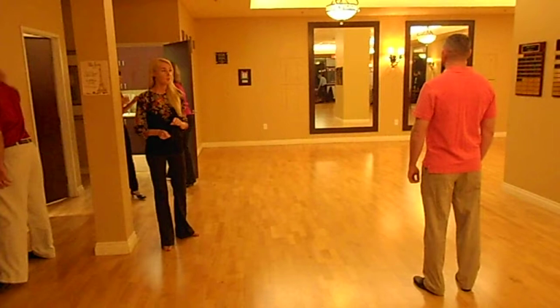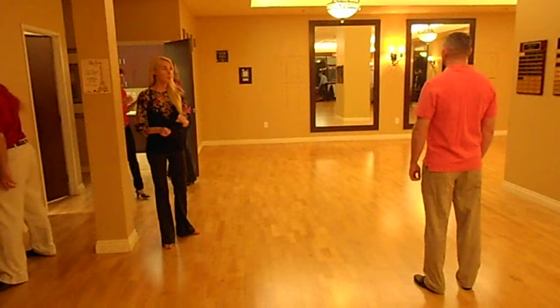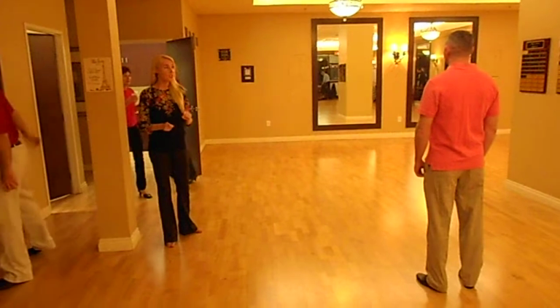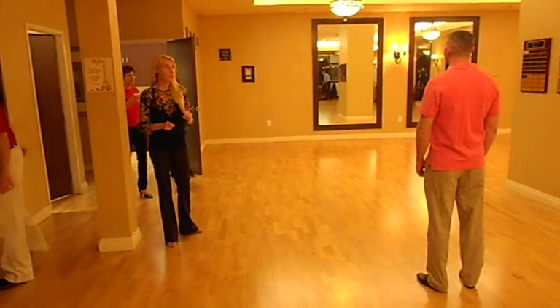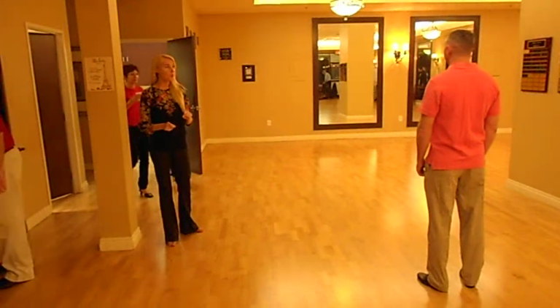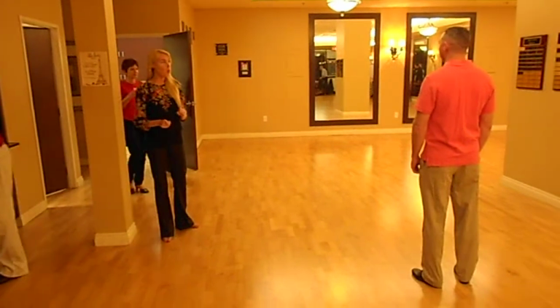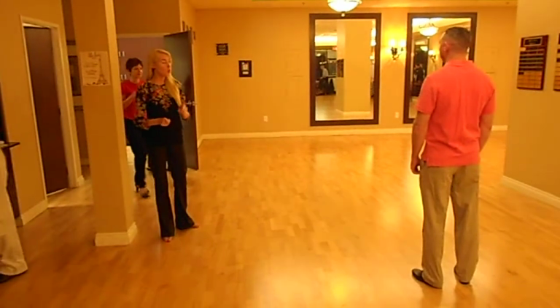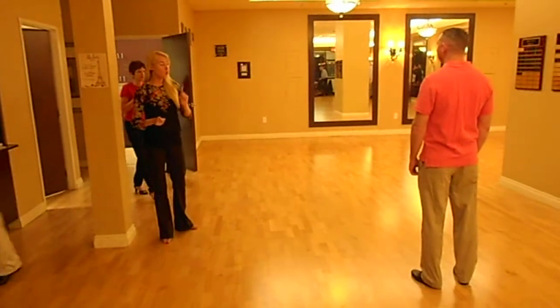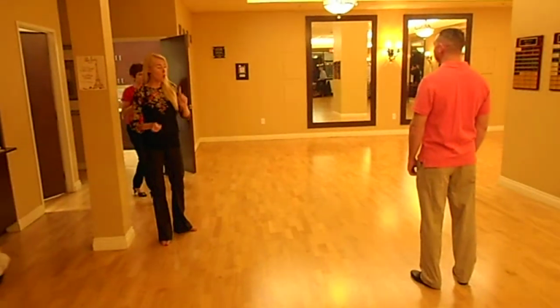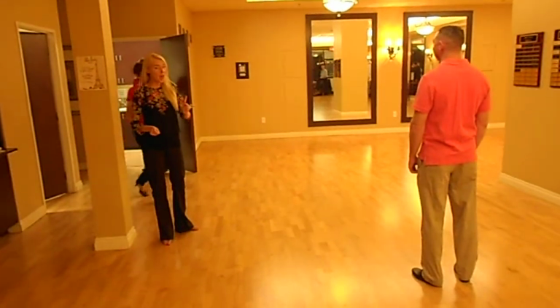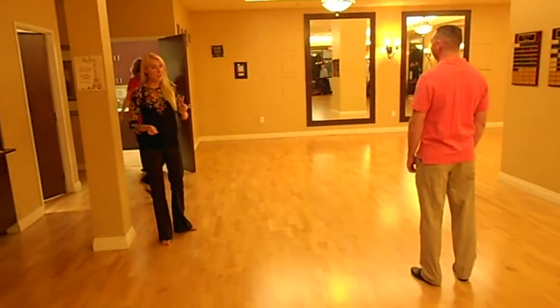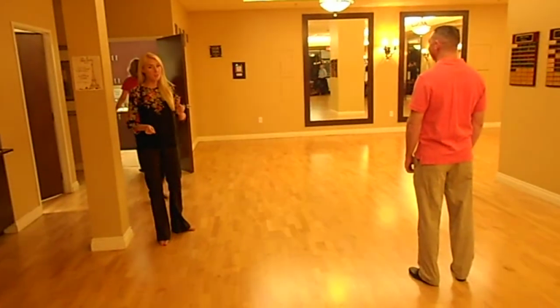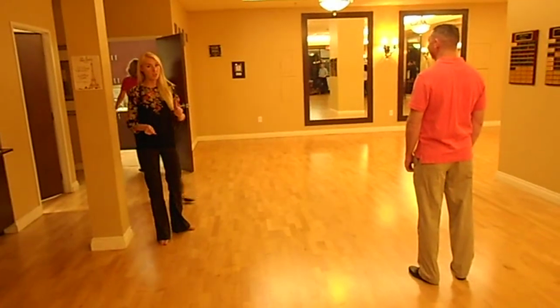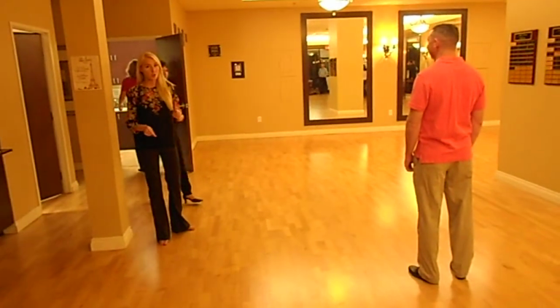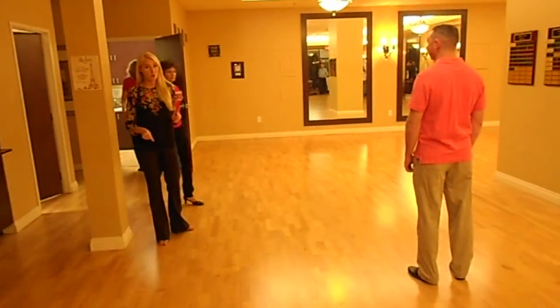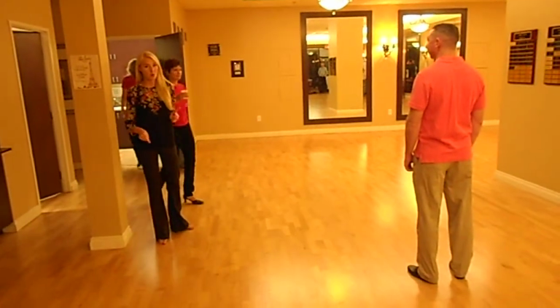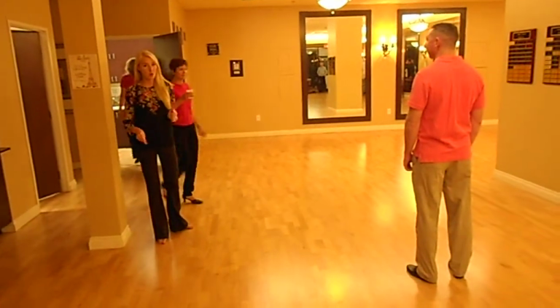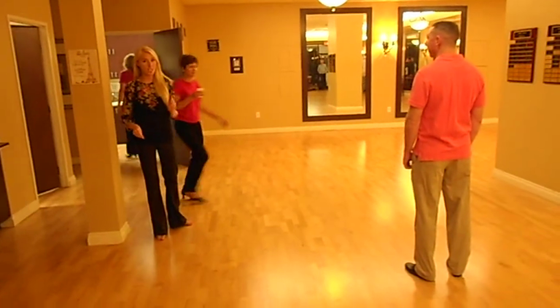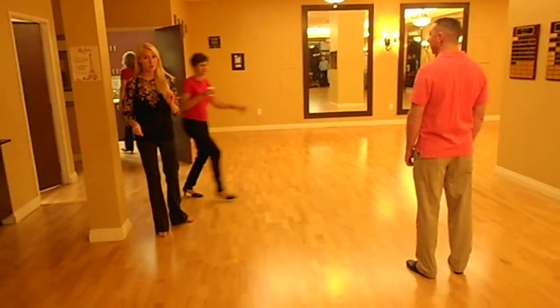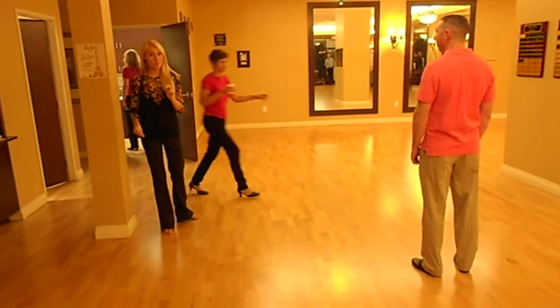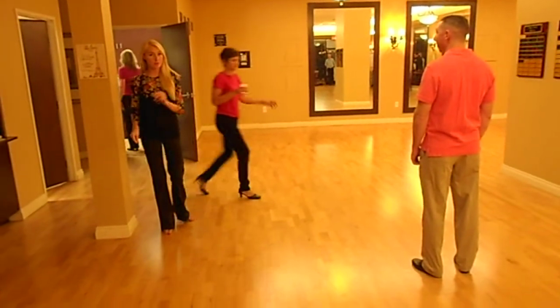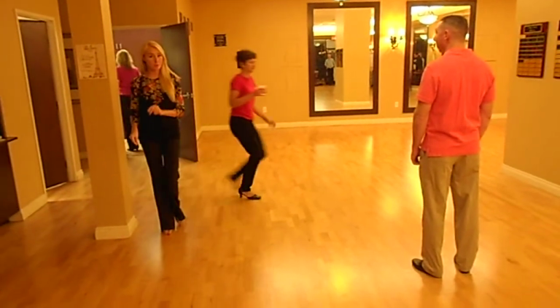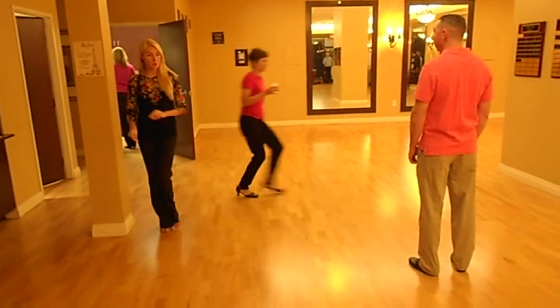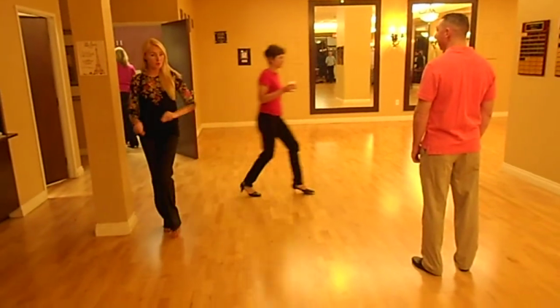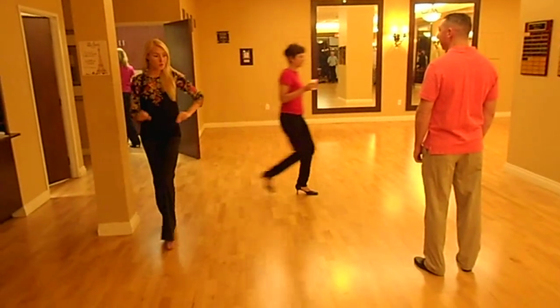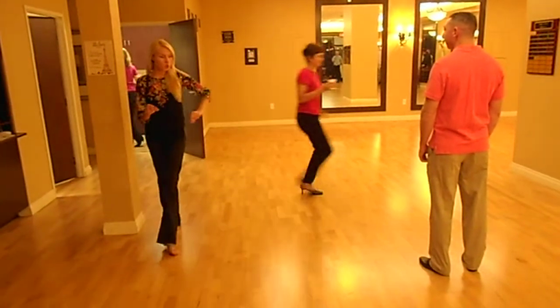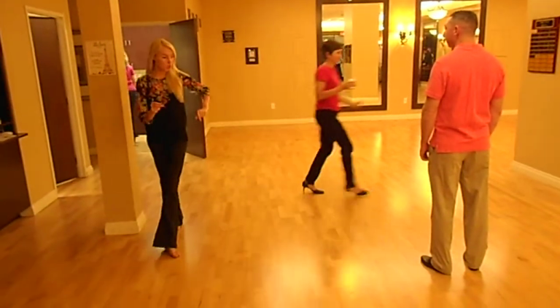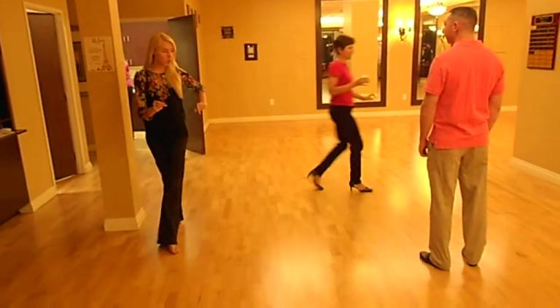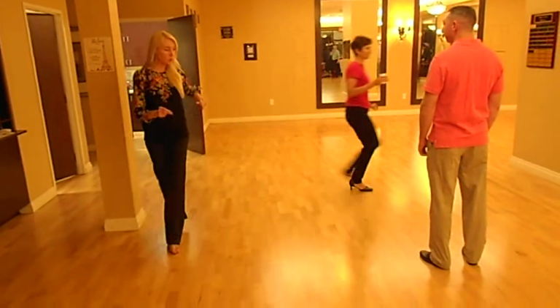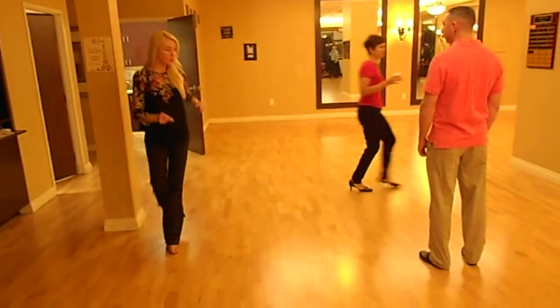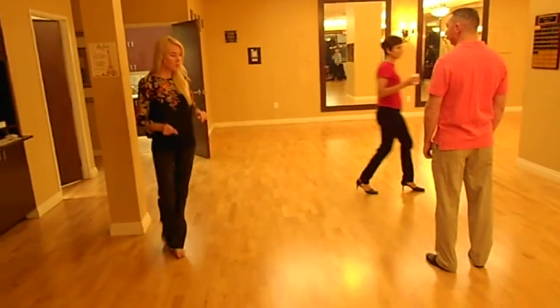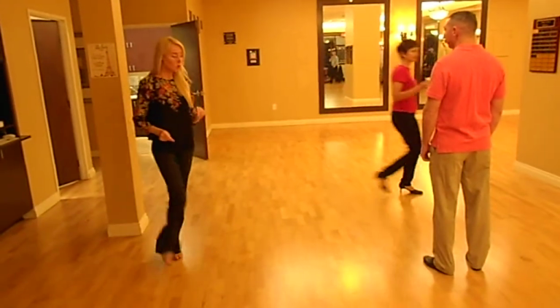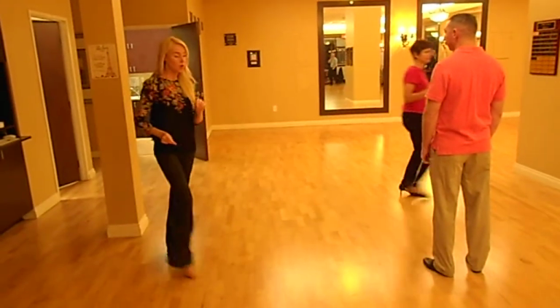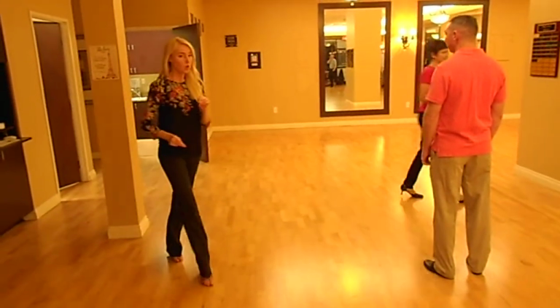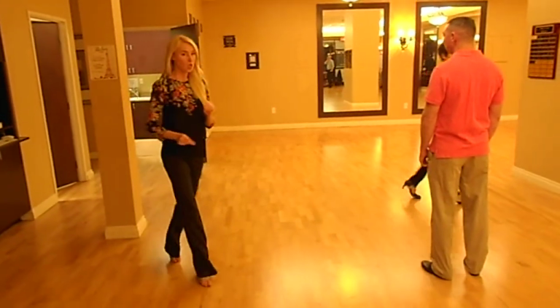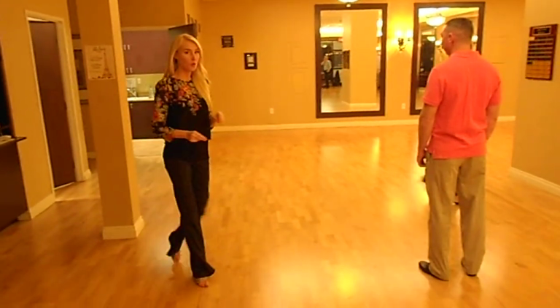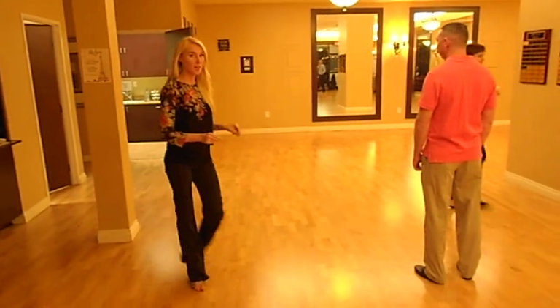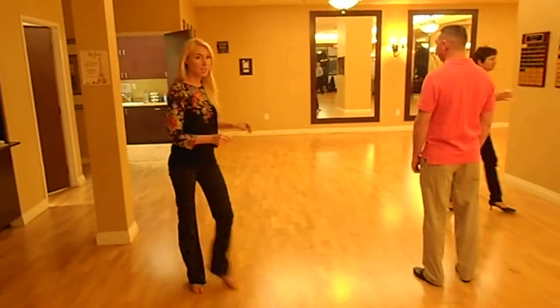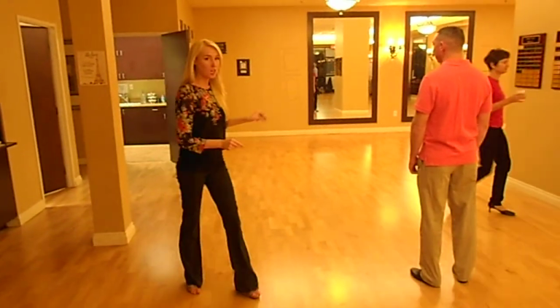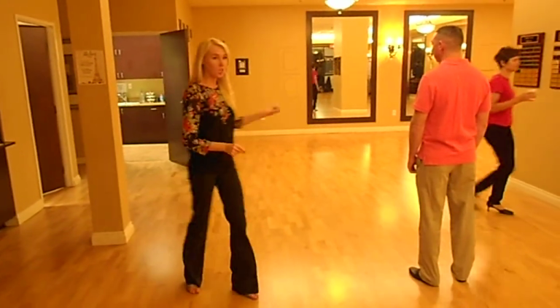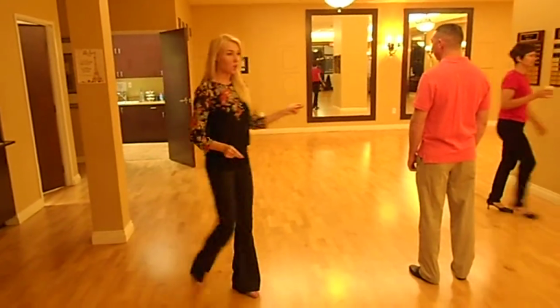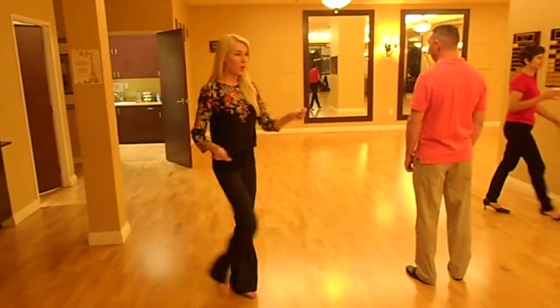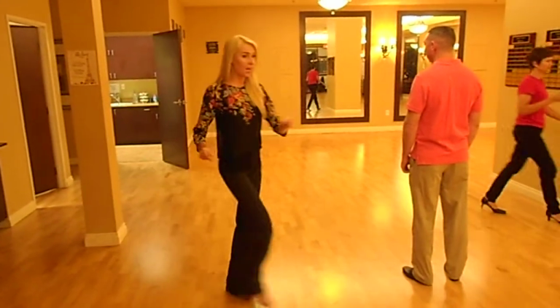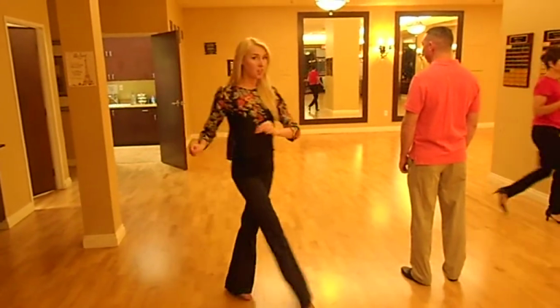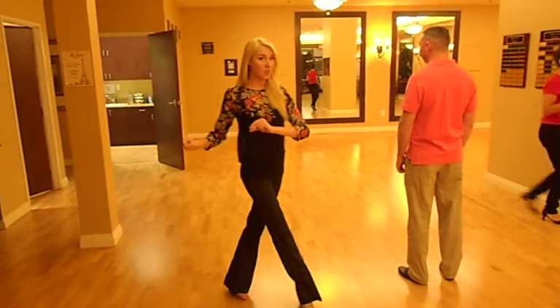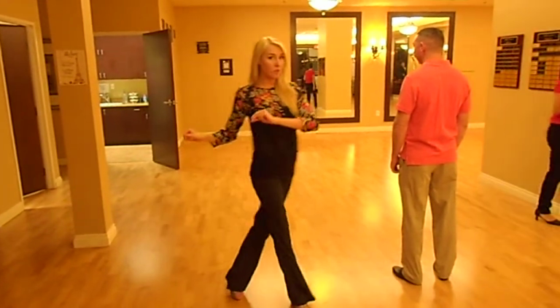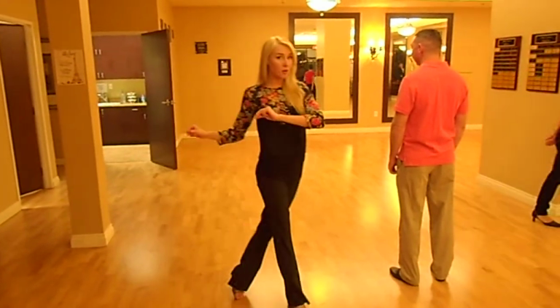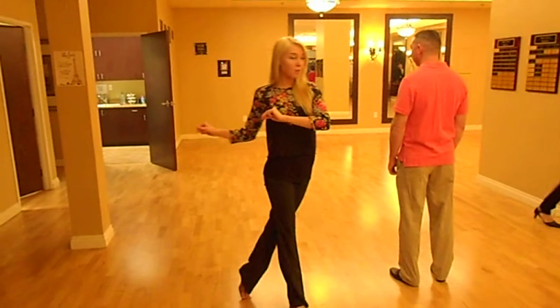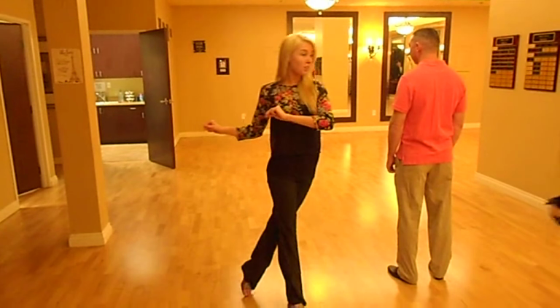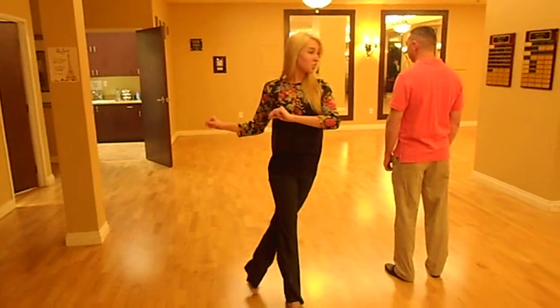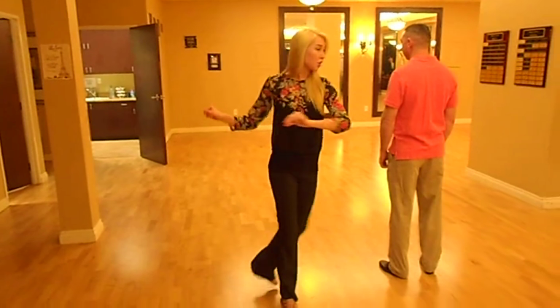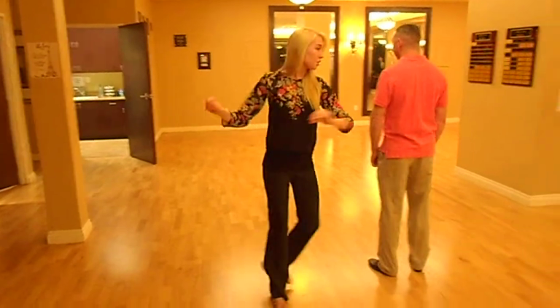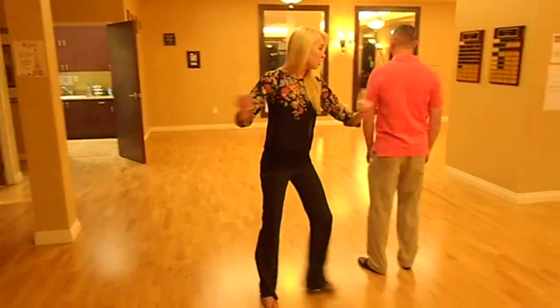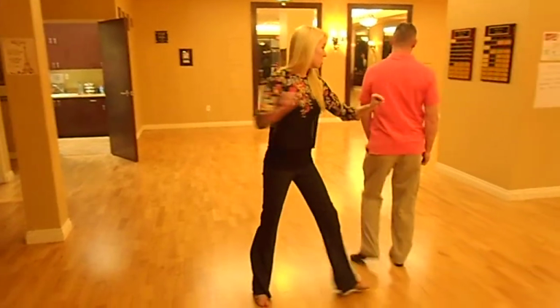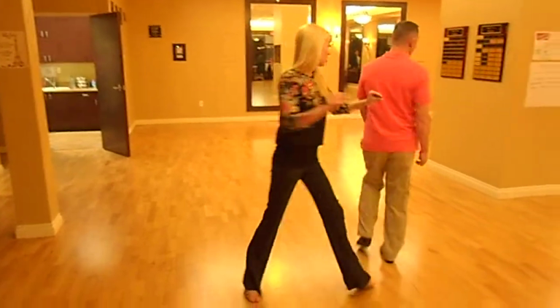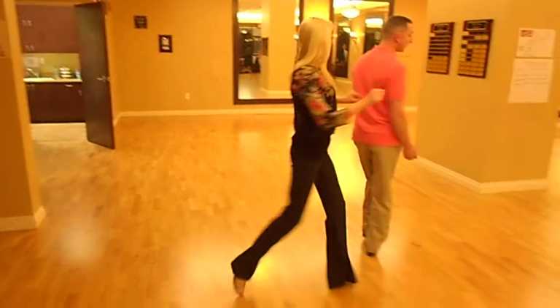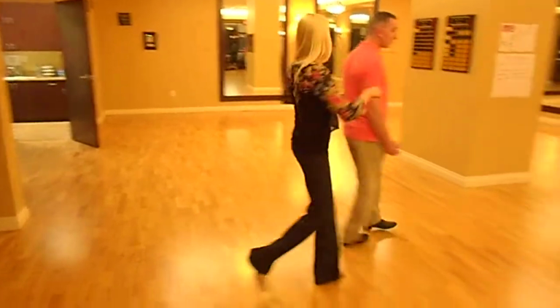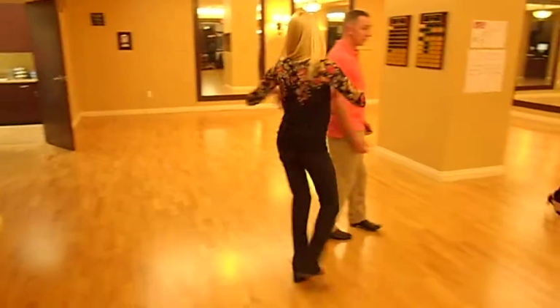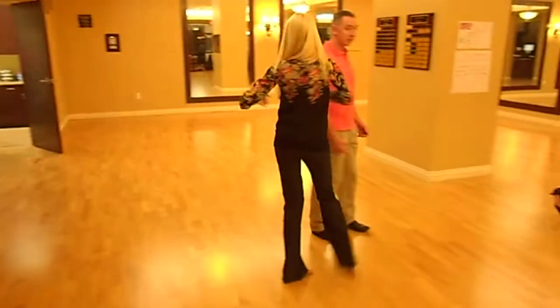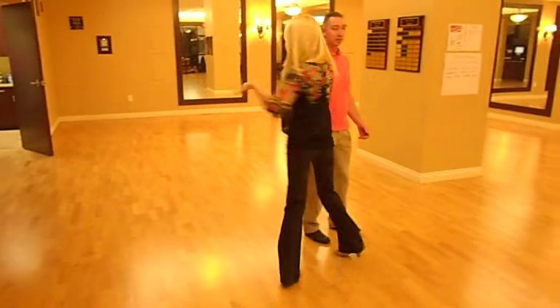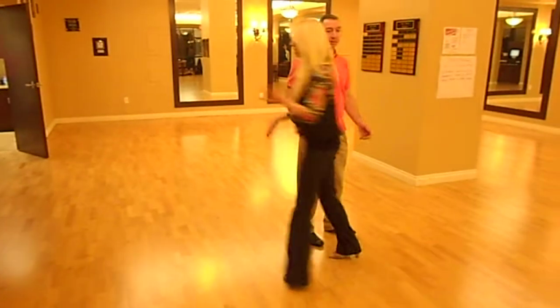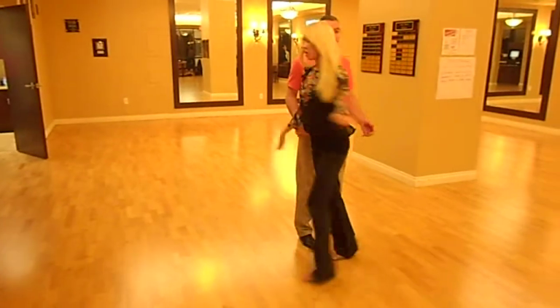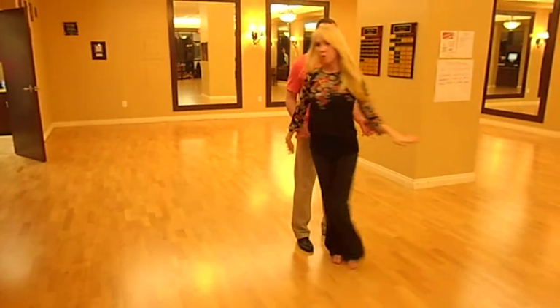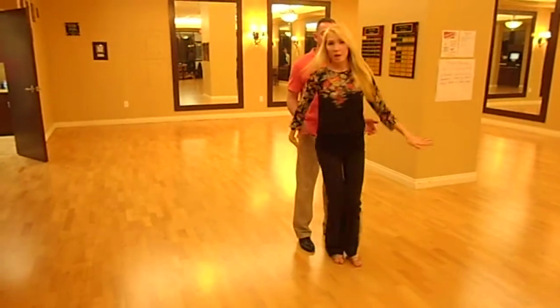So we hold one, quick, quick. We move two, quick, quick. Three, we turn. Quick, quick.